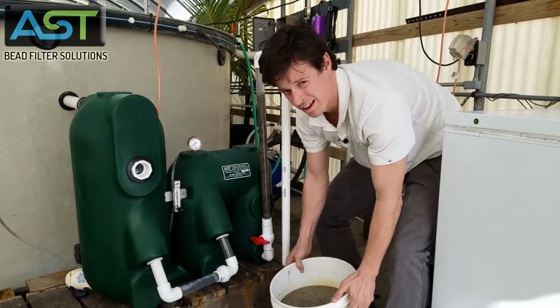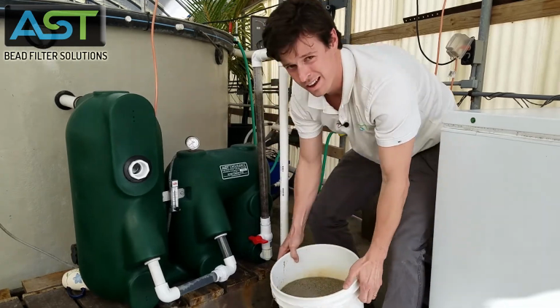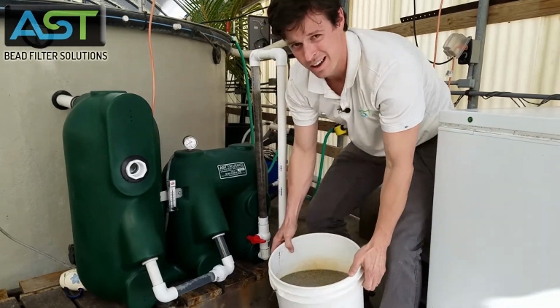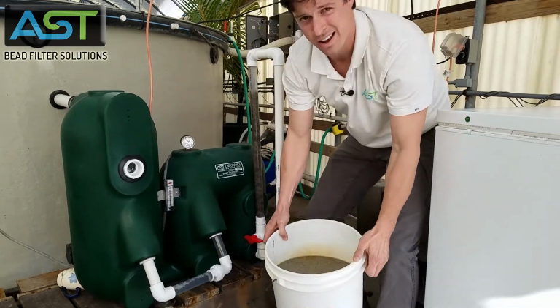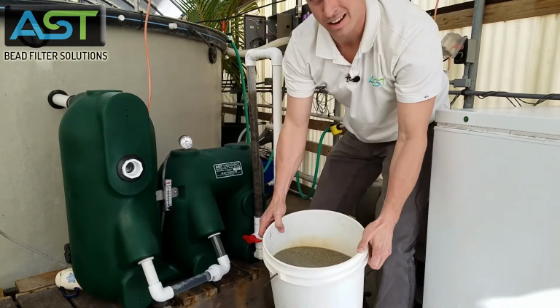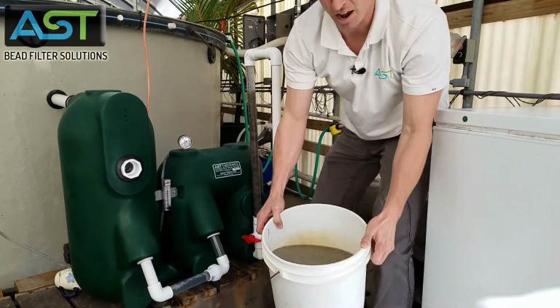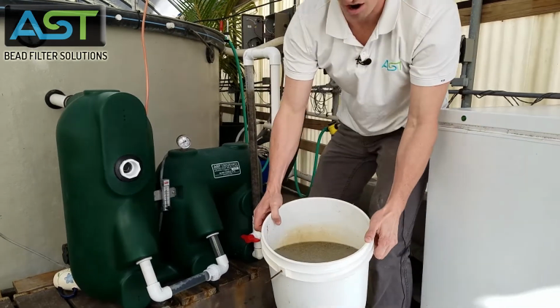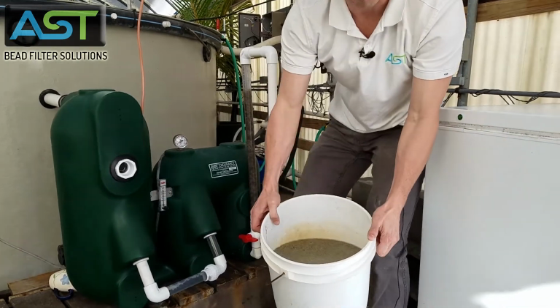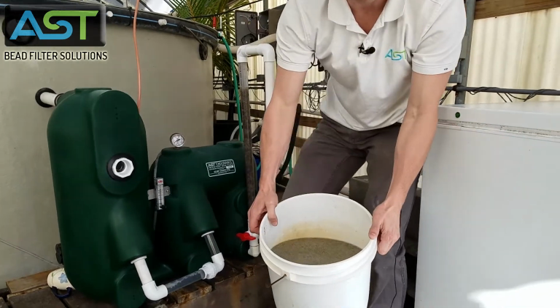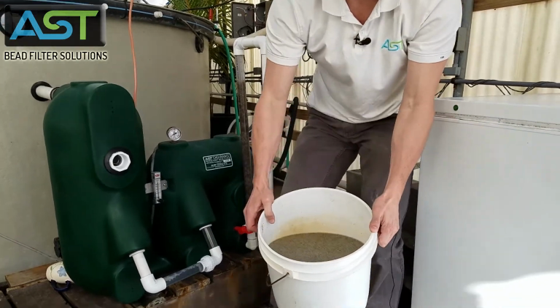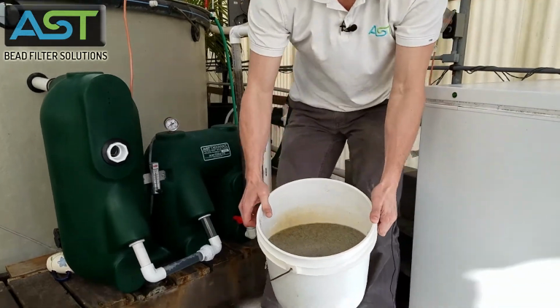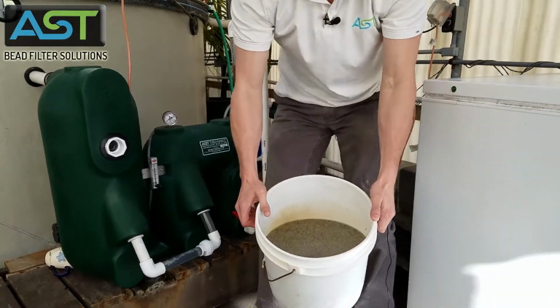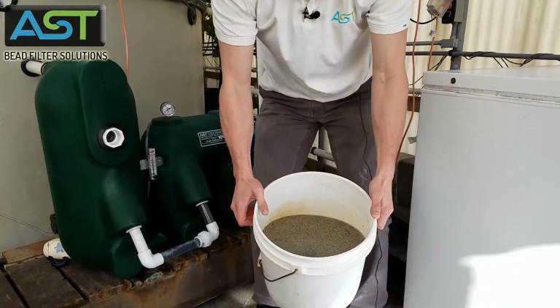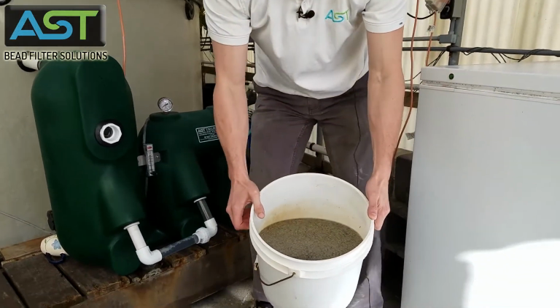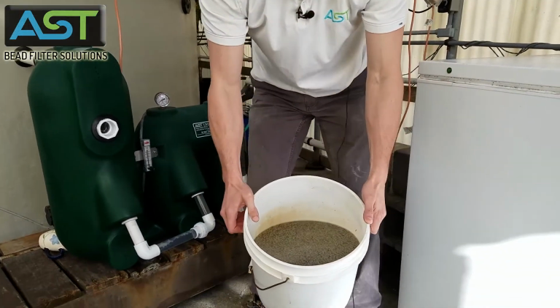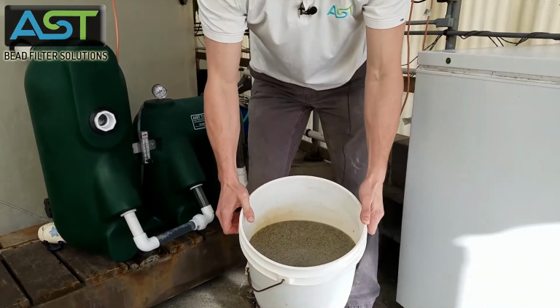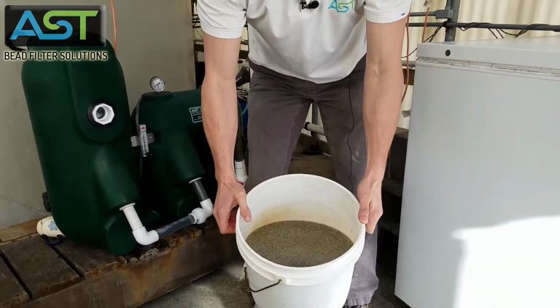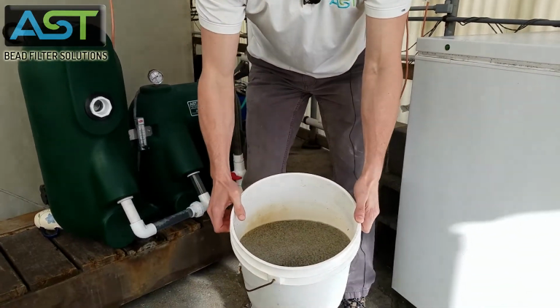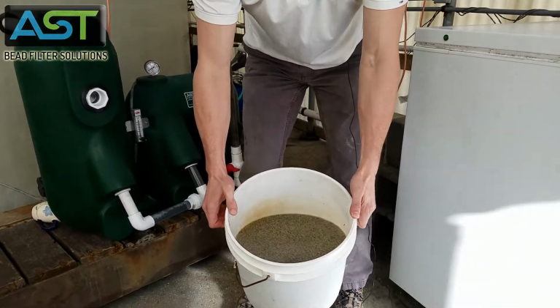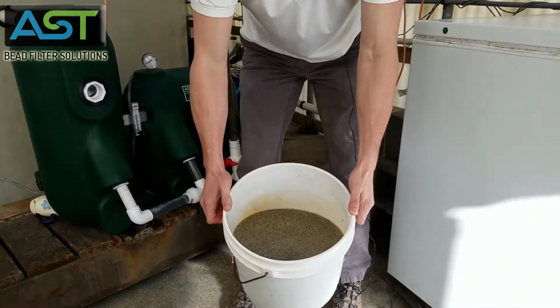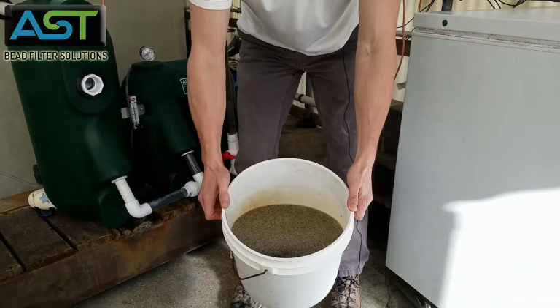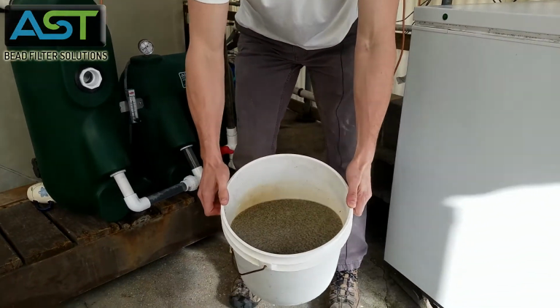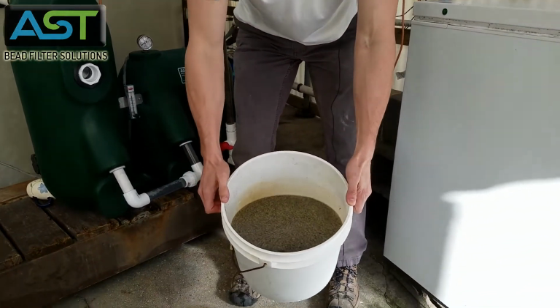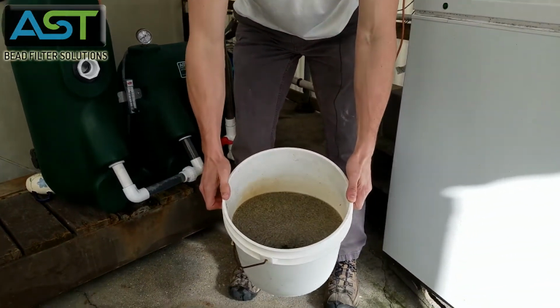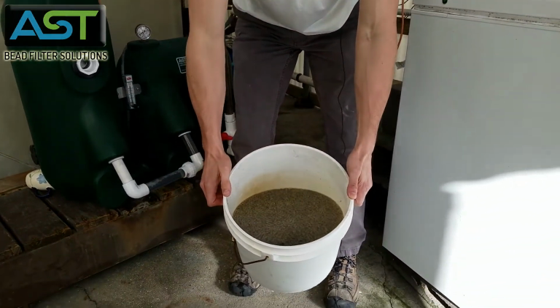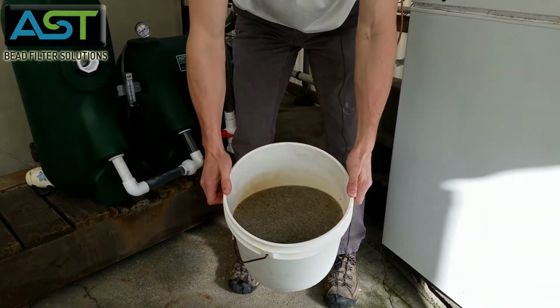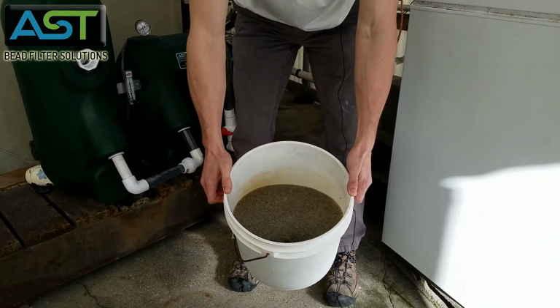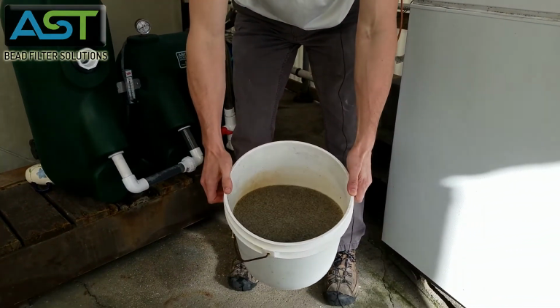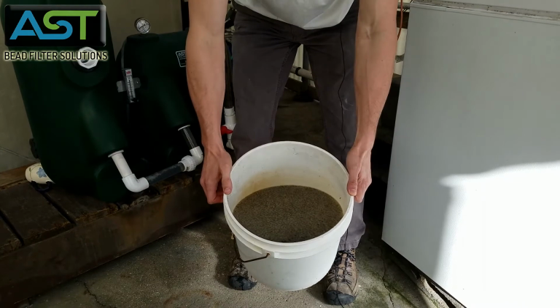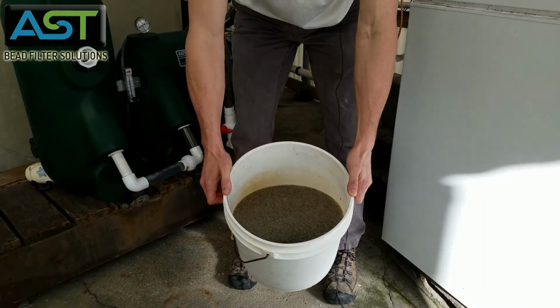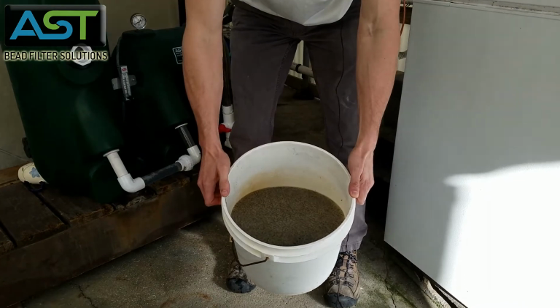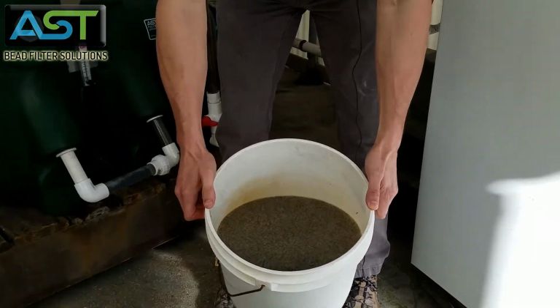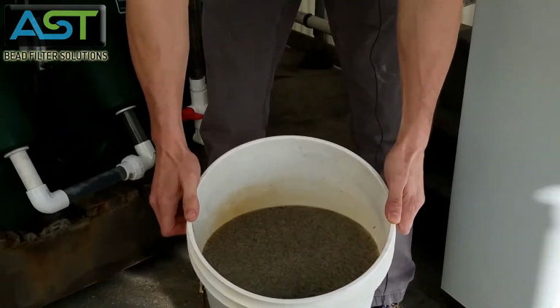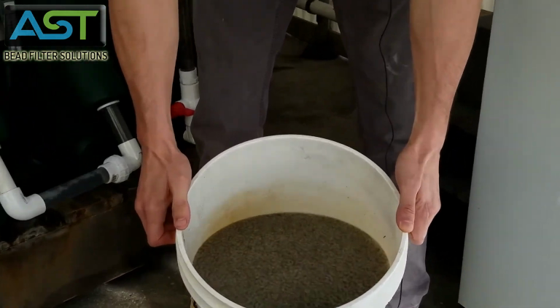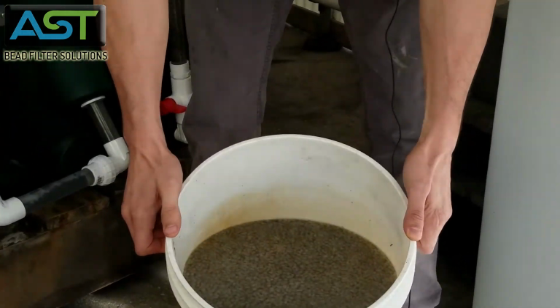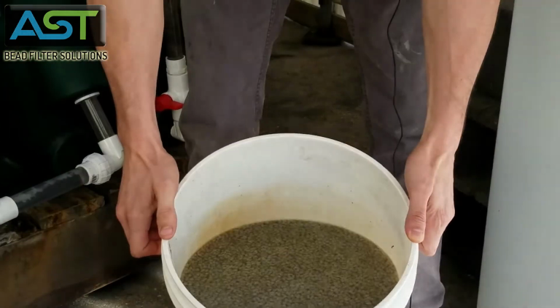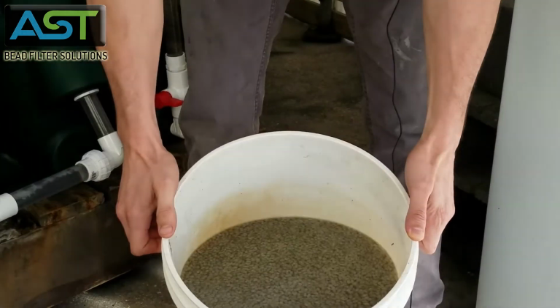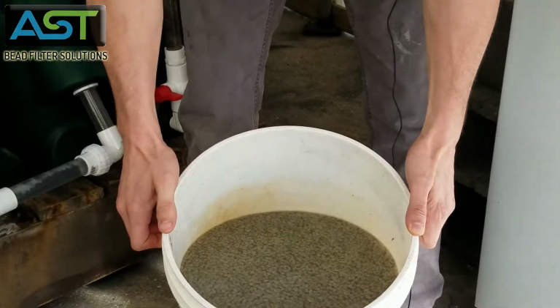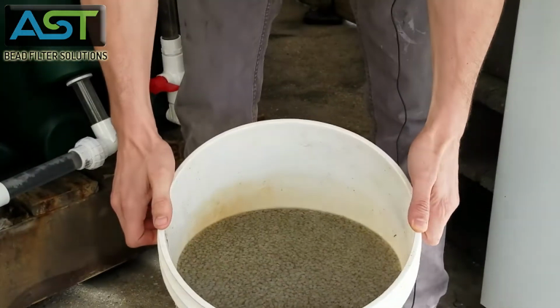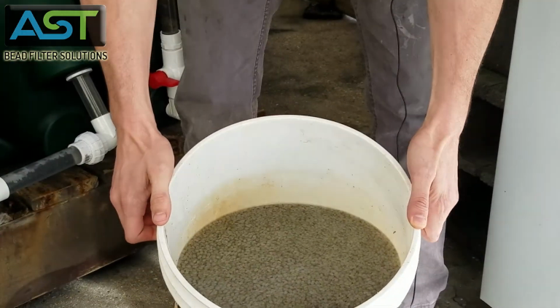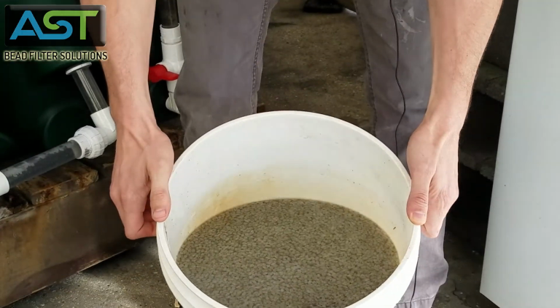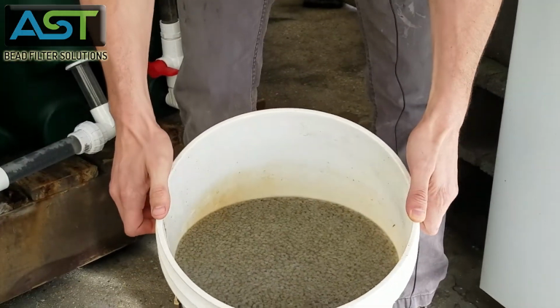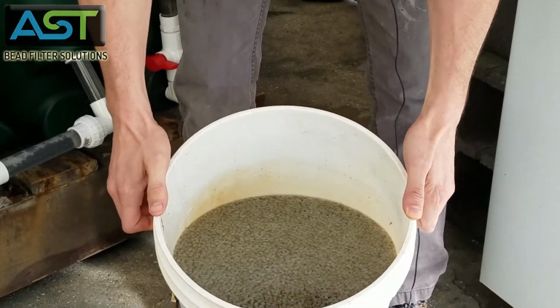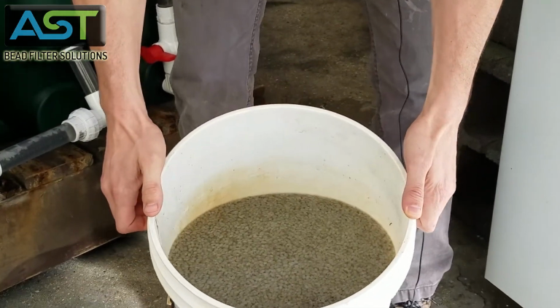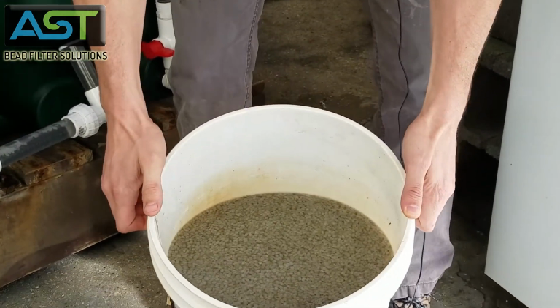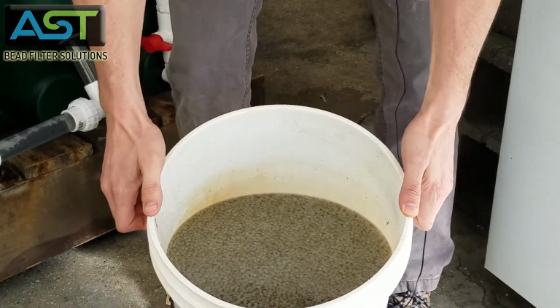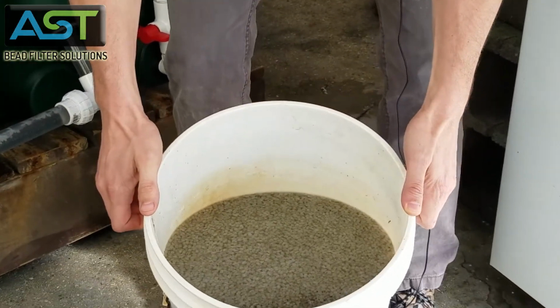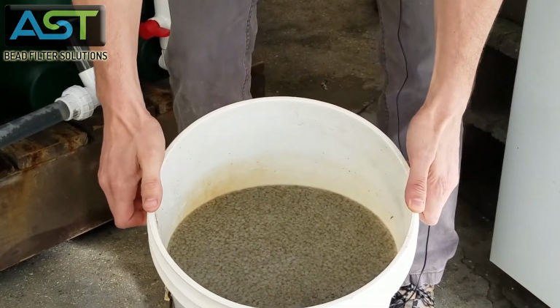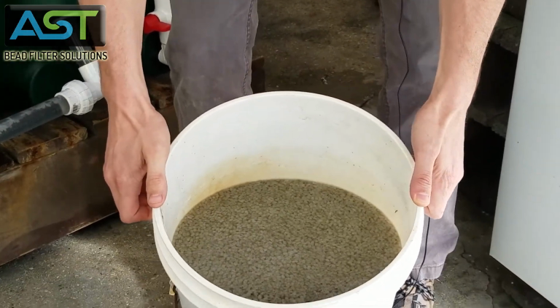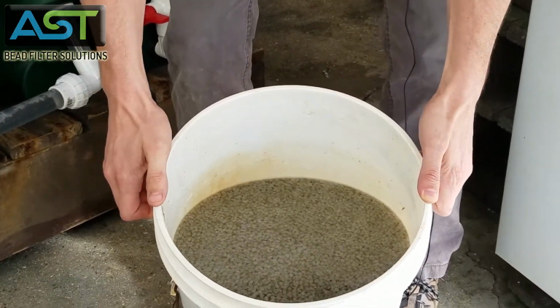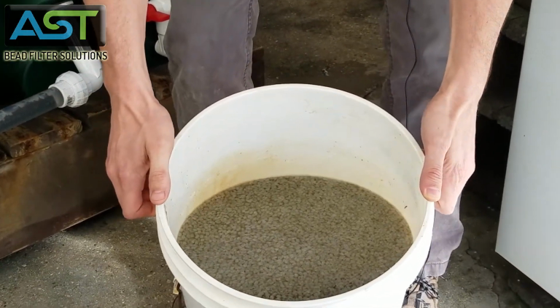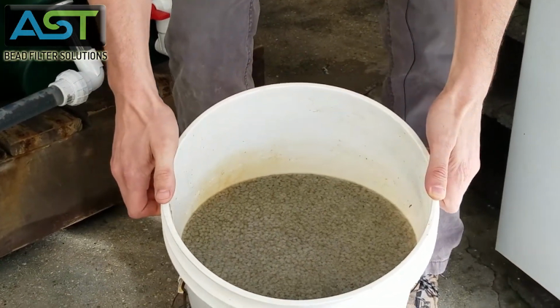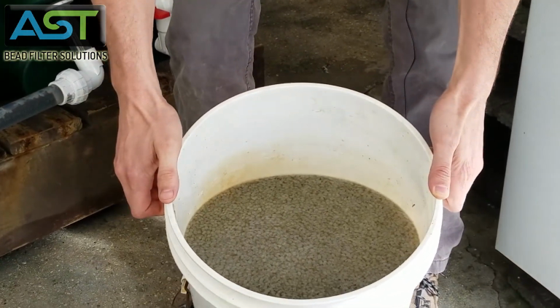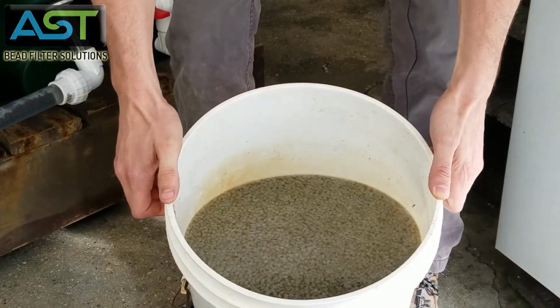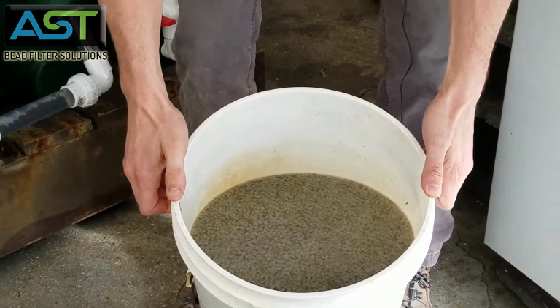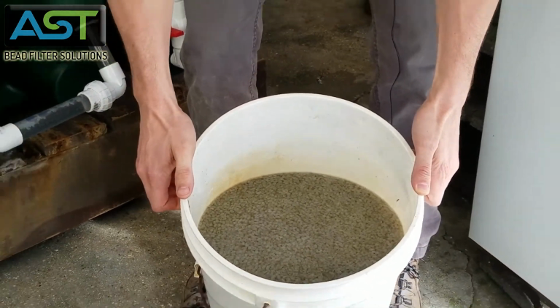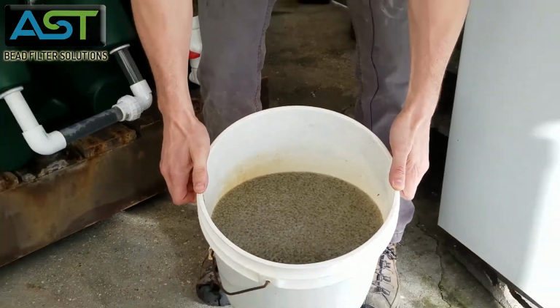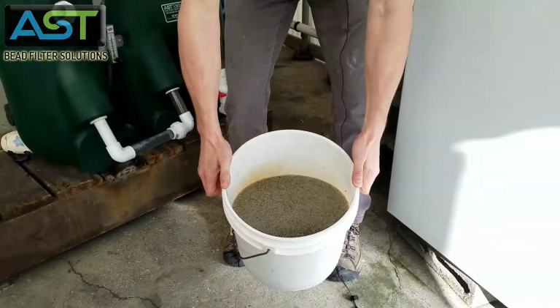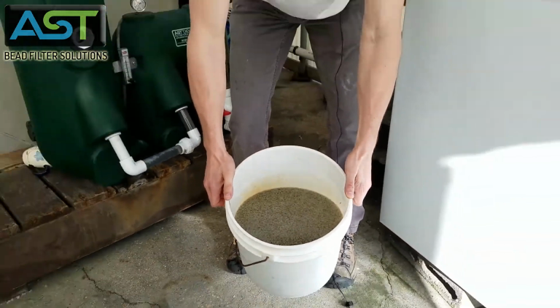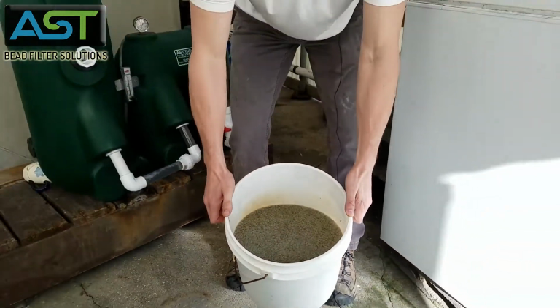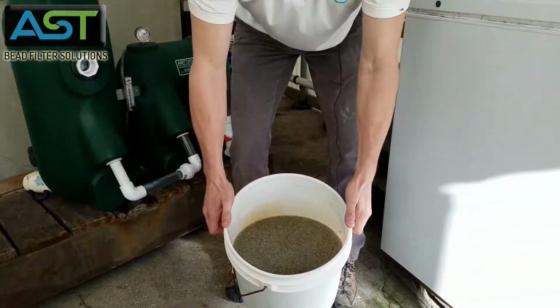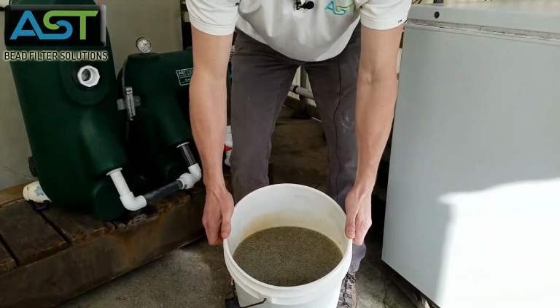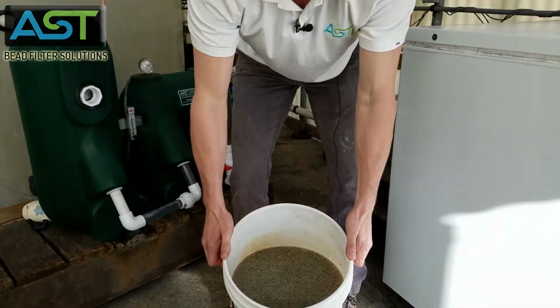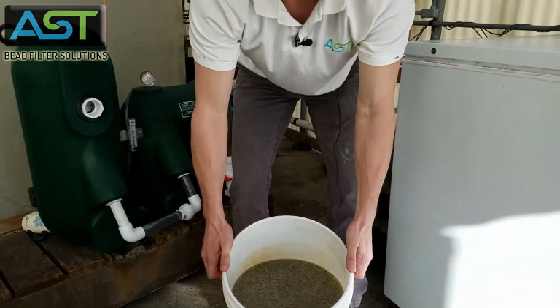Now if you look closely, look at all those beads right there — that's what you don't want.